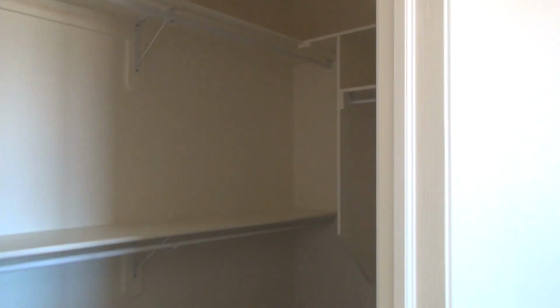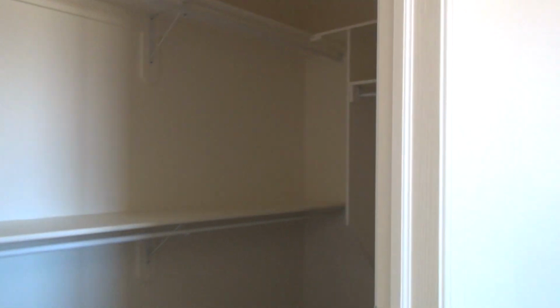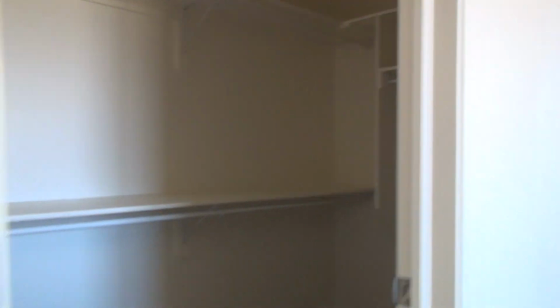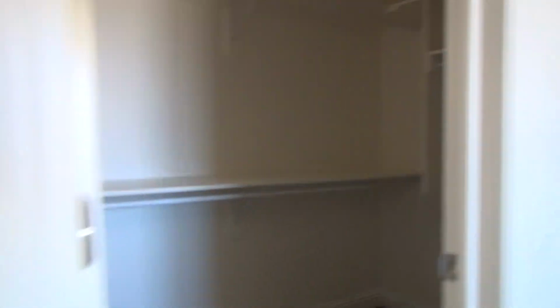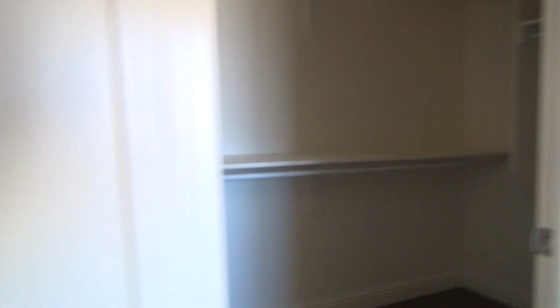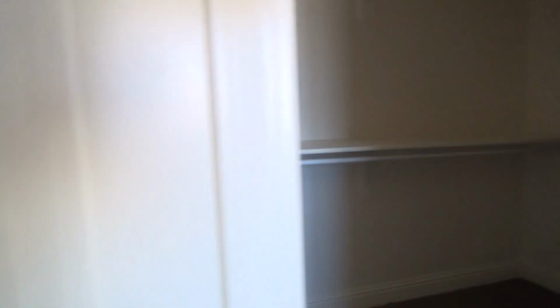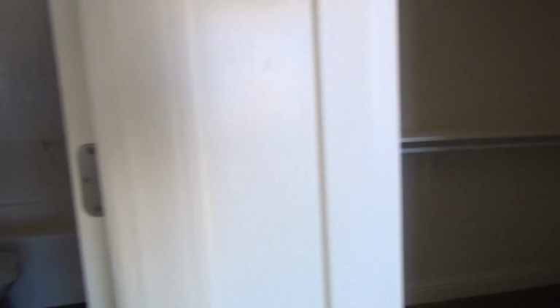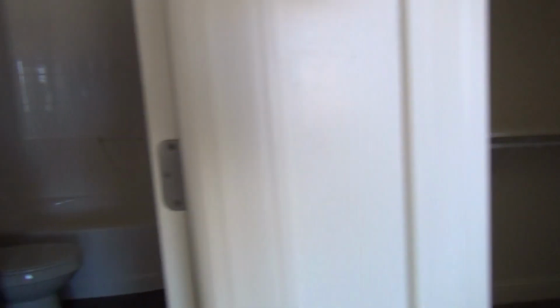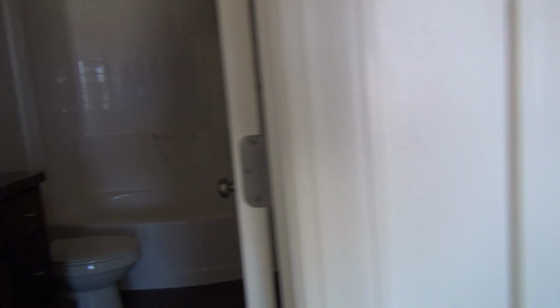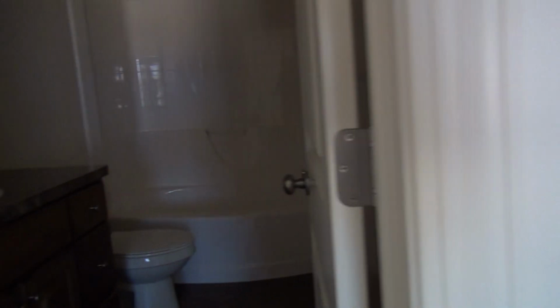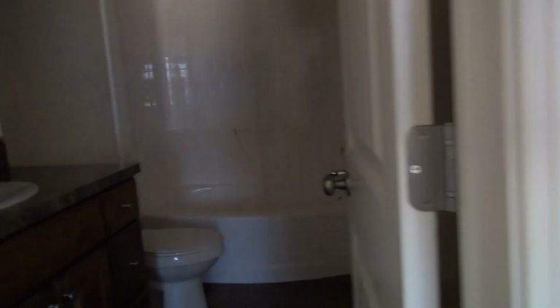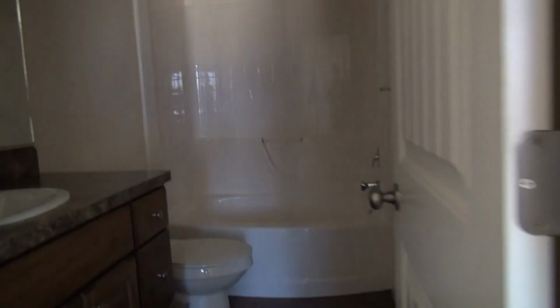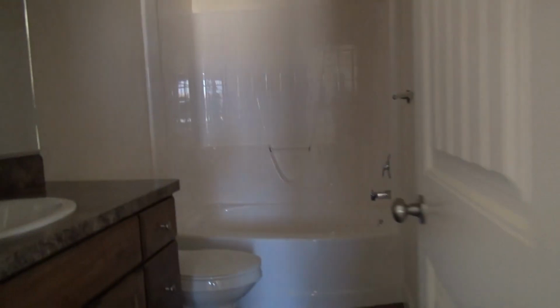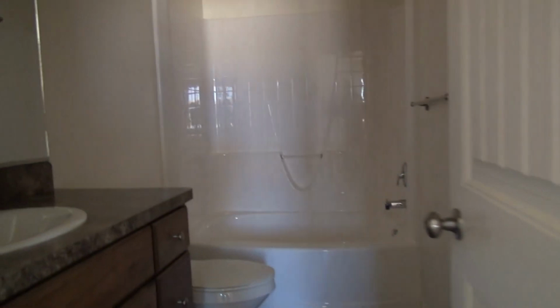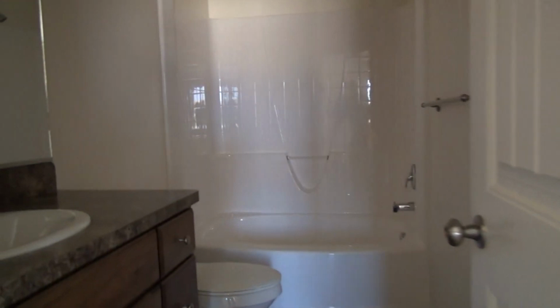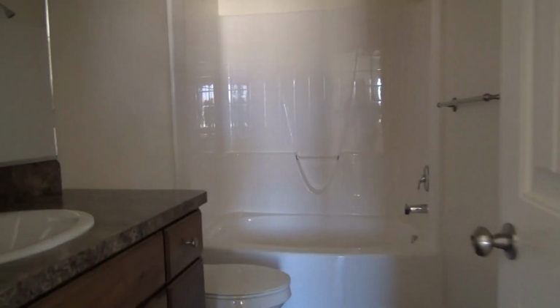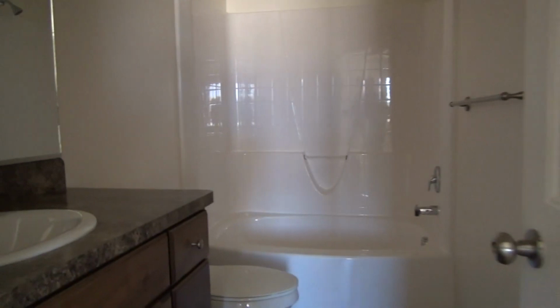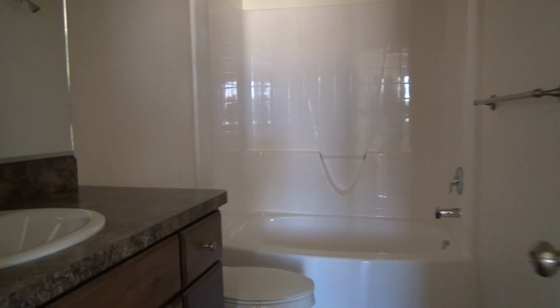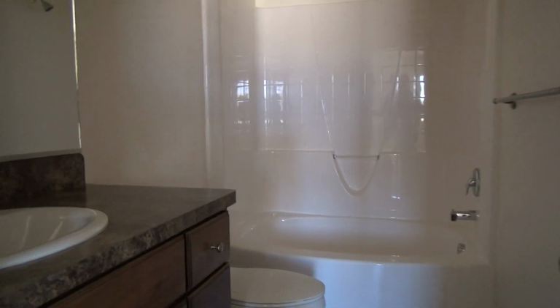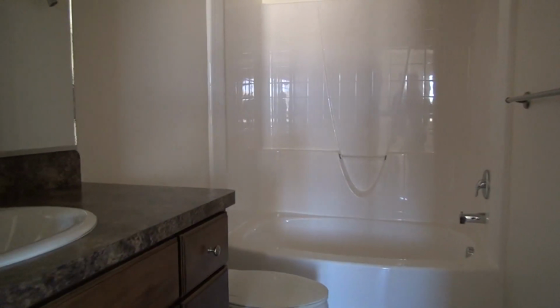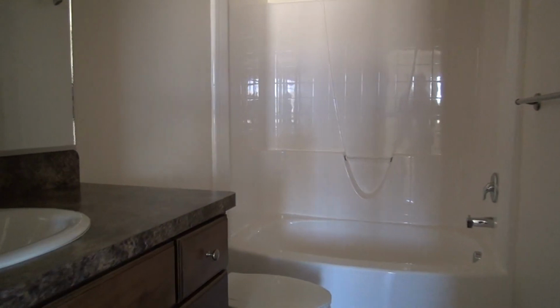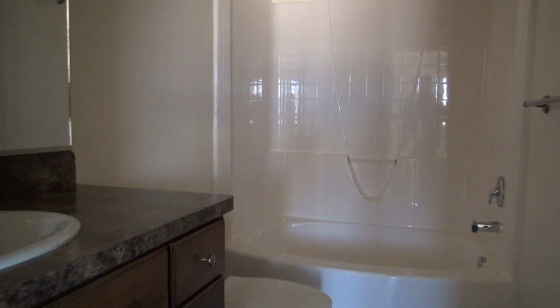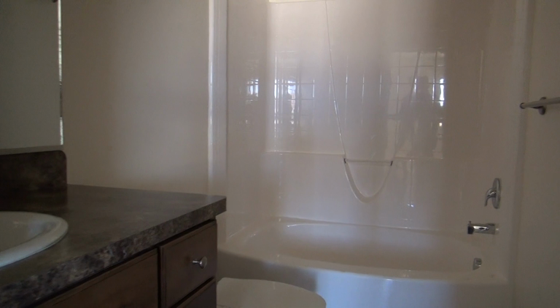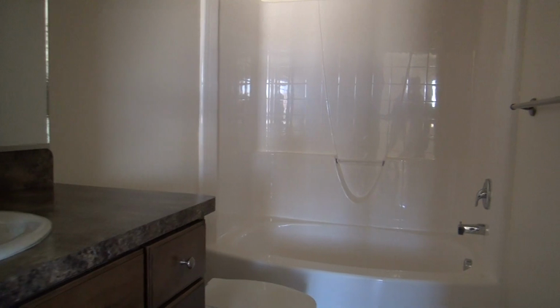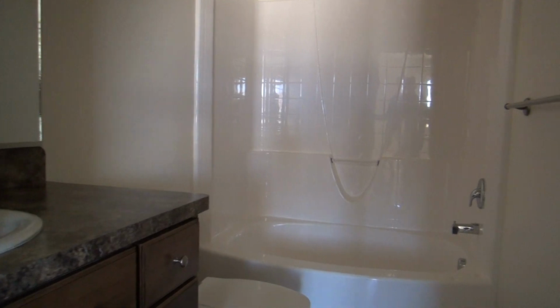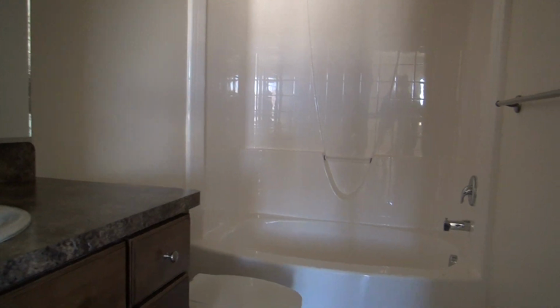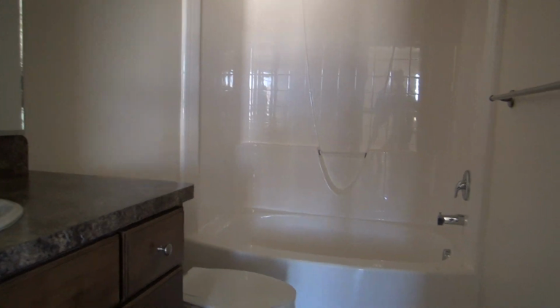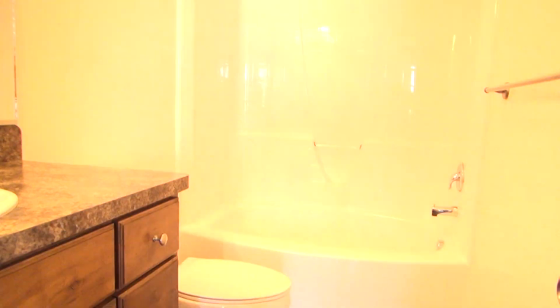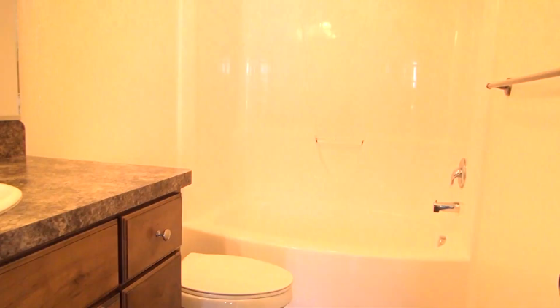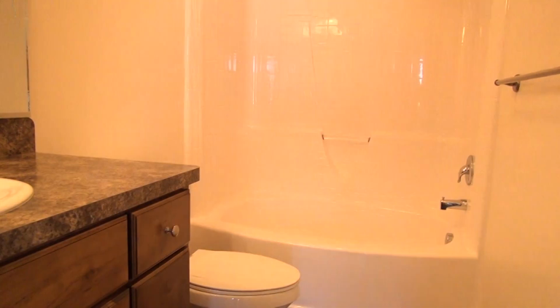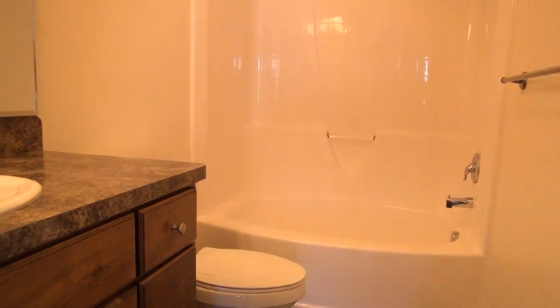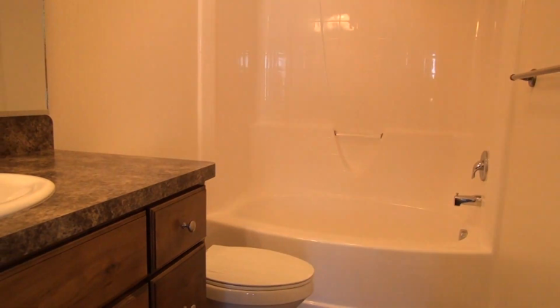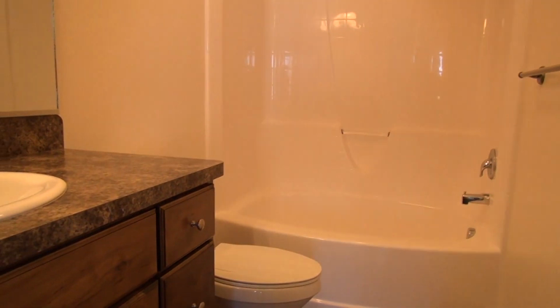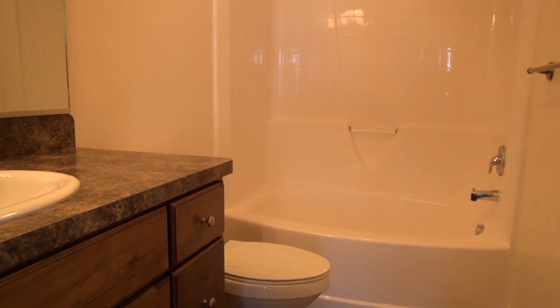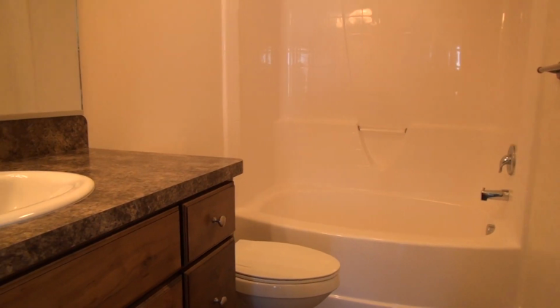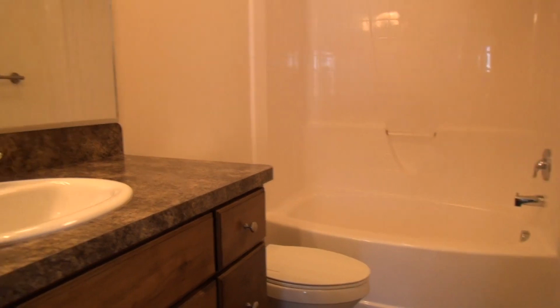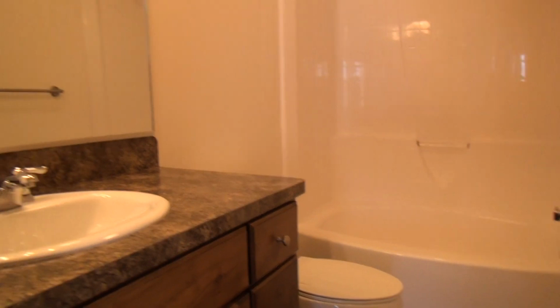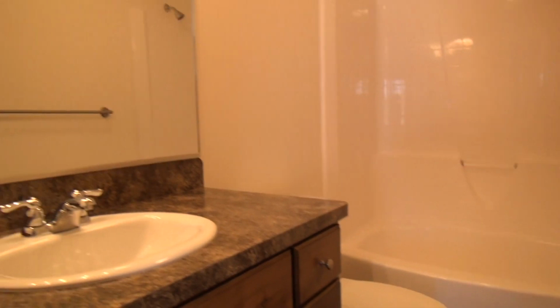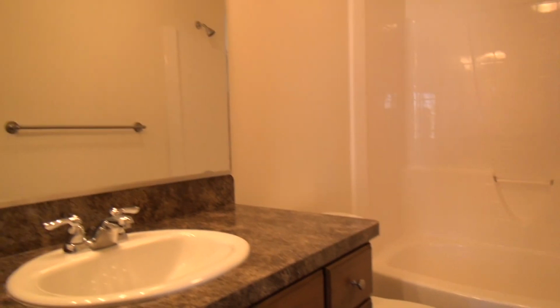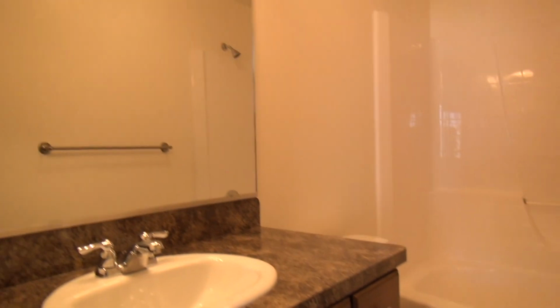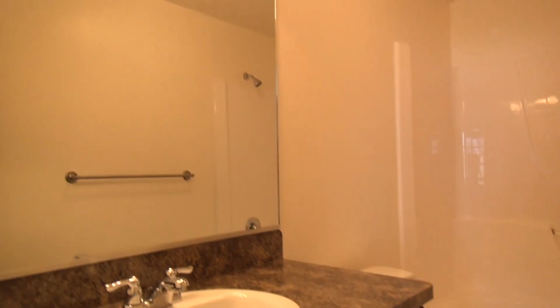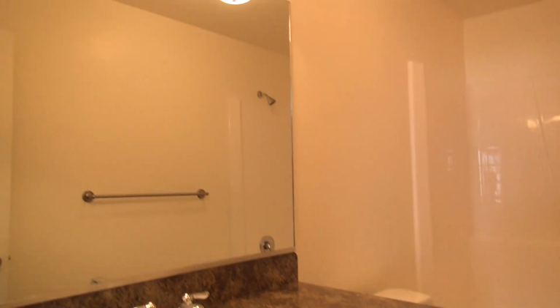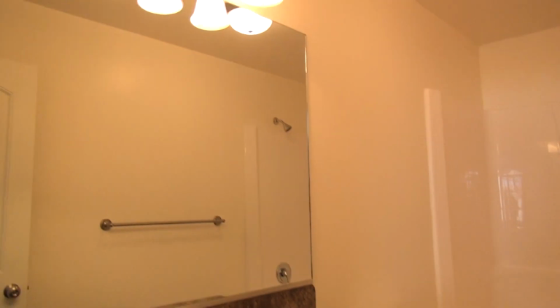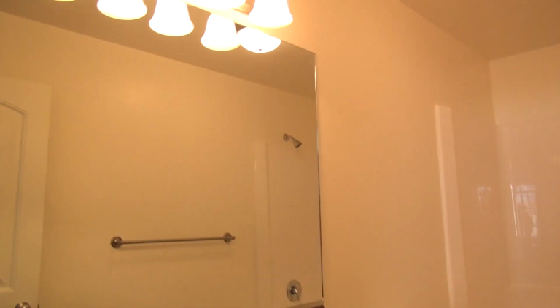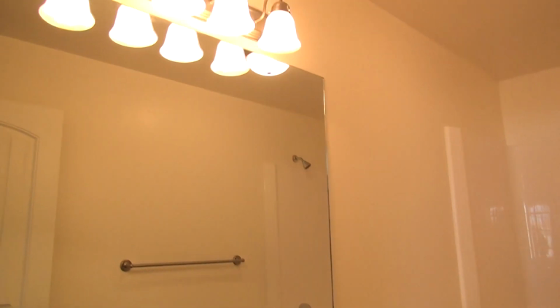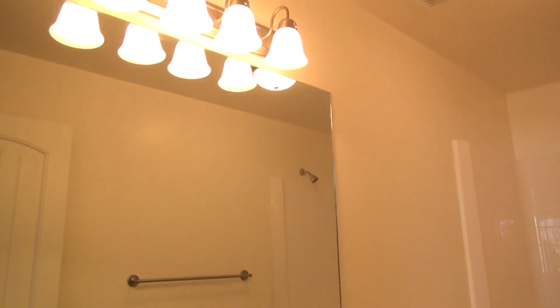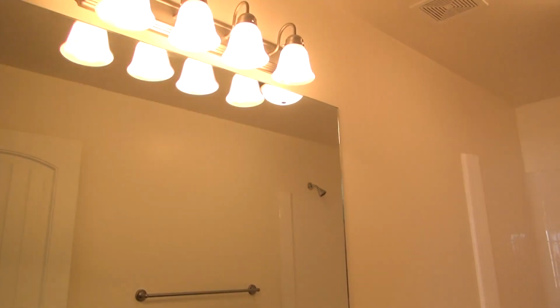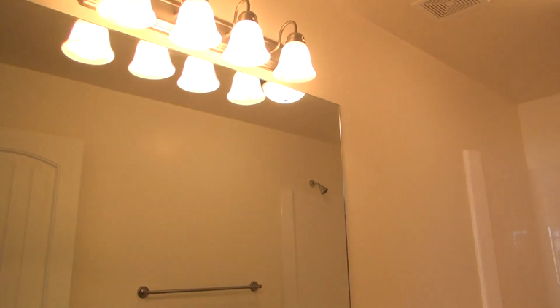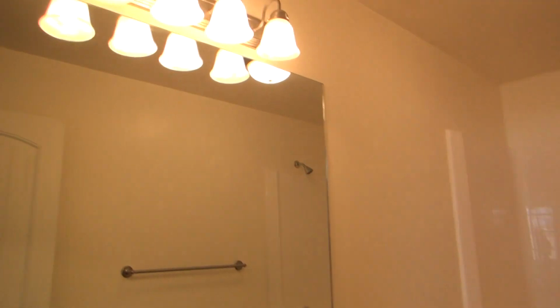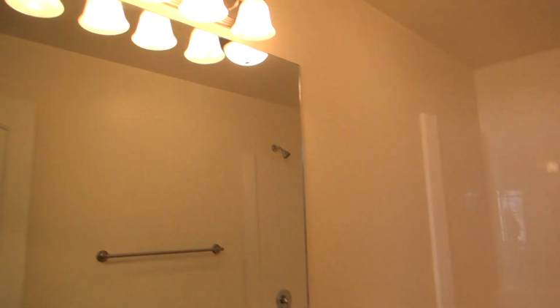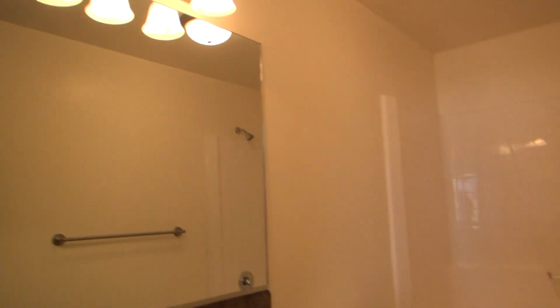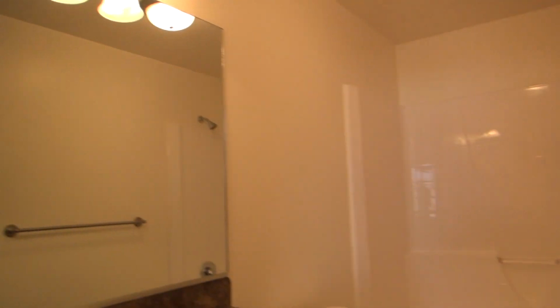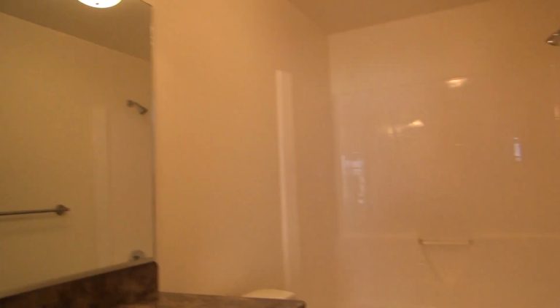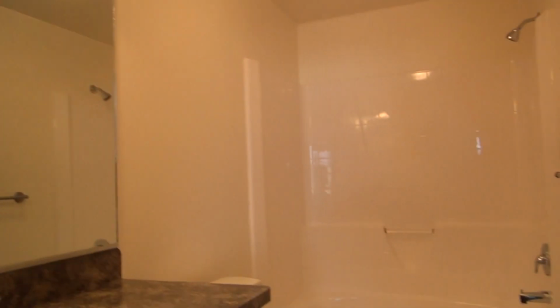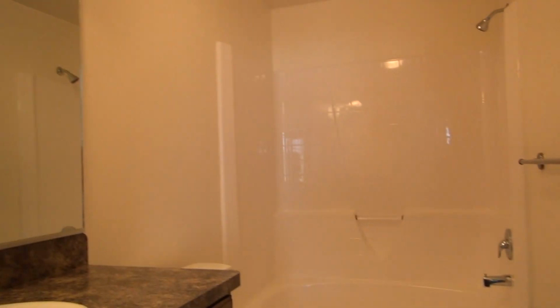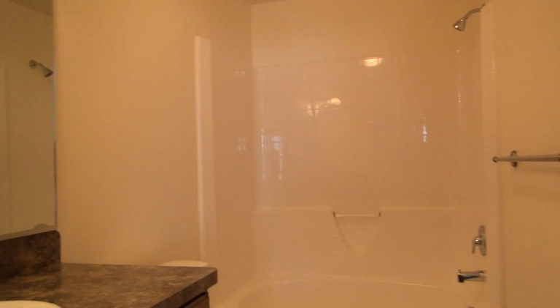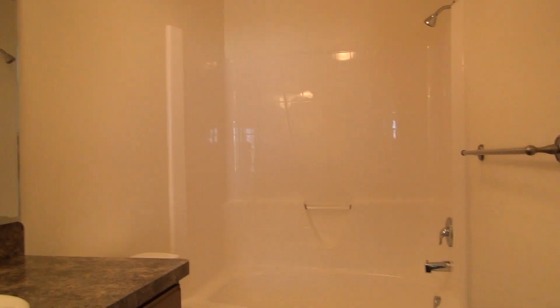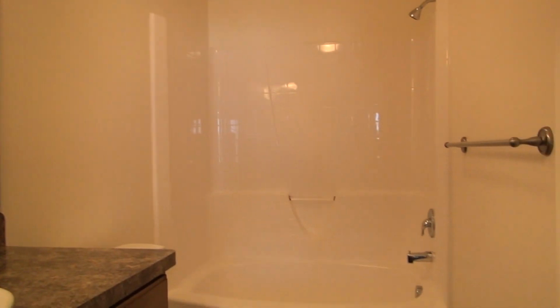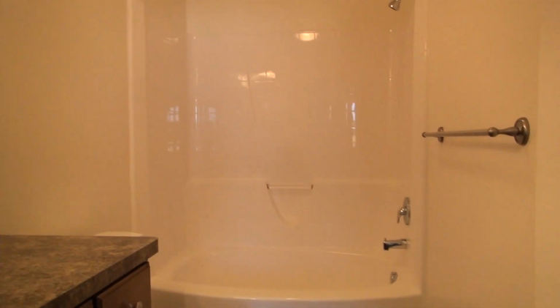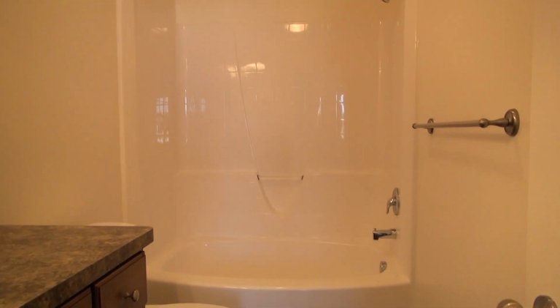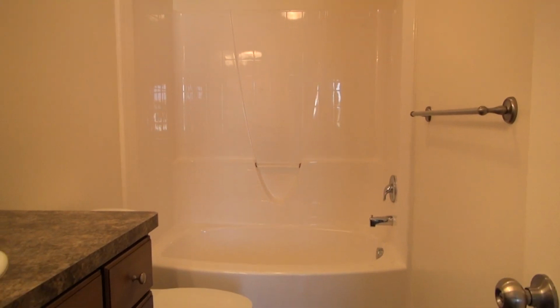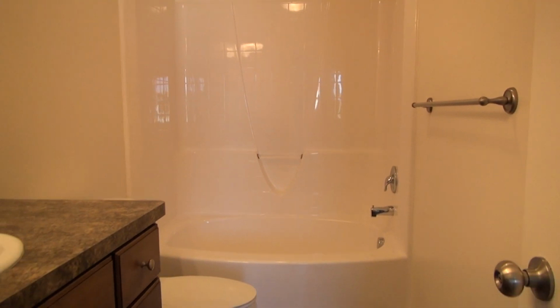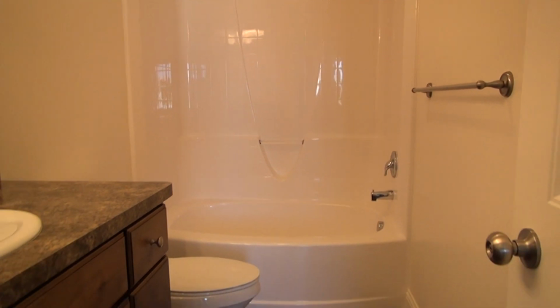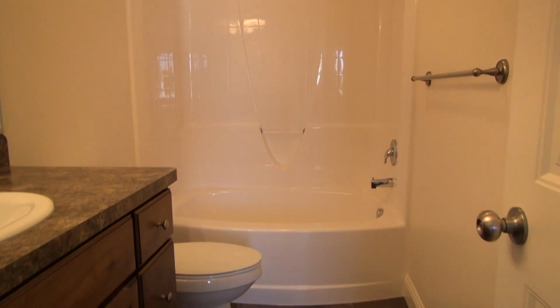This is the view of the bathroom. There's a nice big mirror over the sink and an oversized tub.